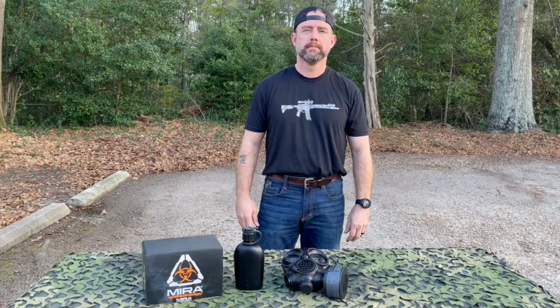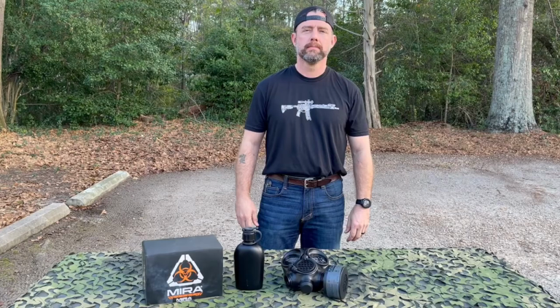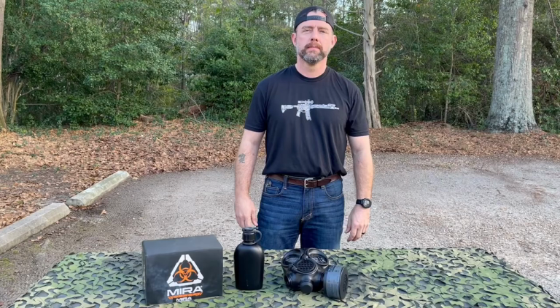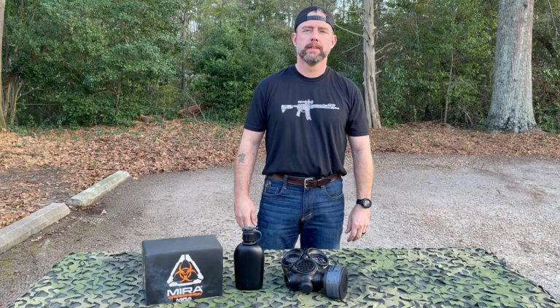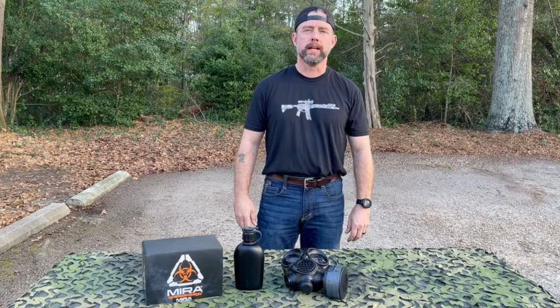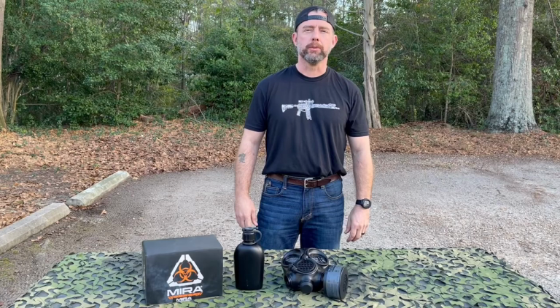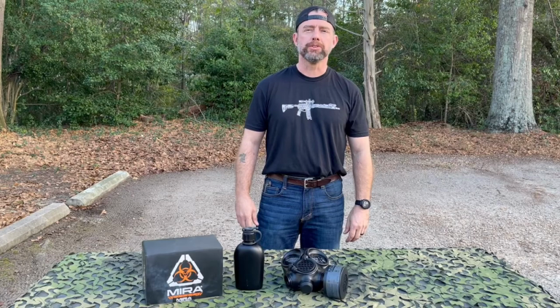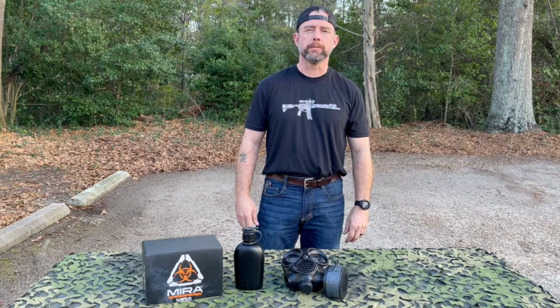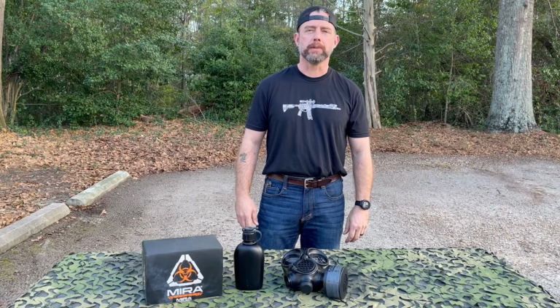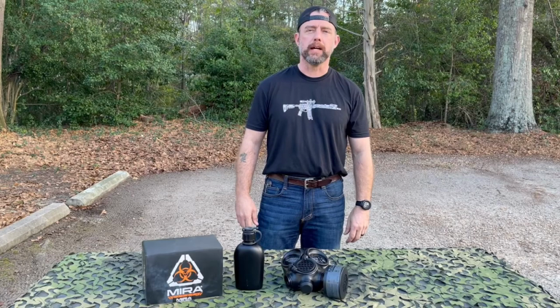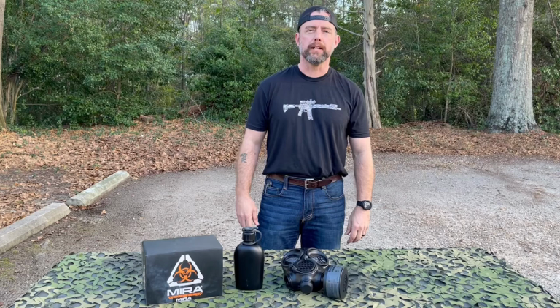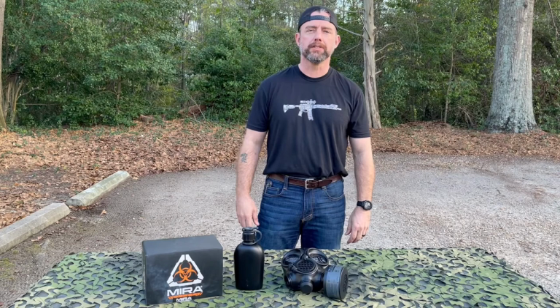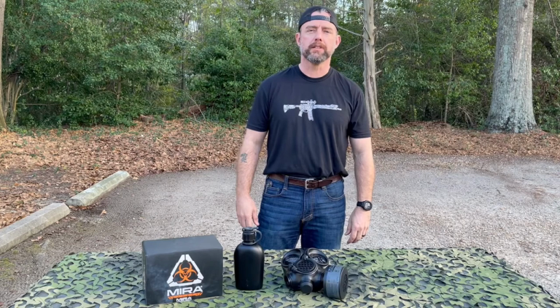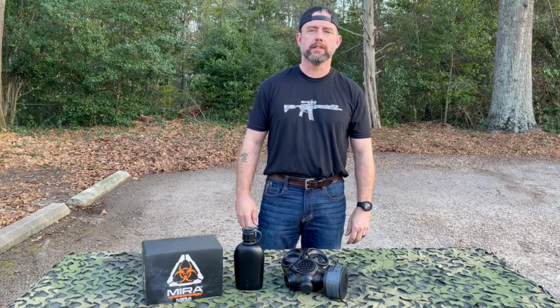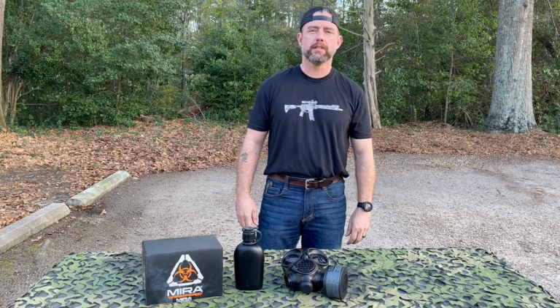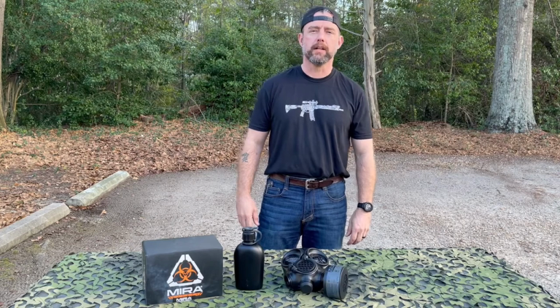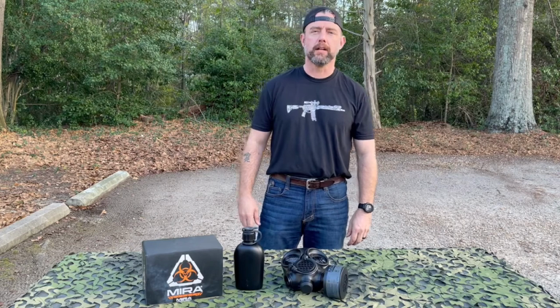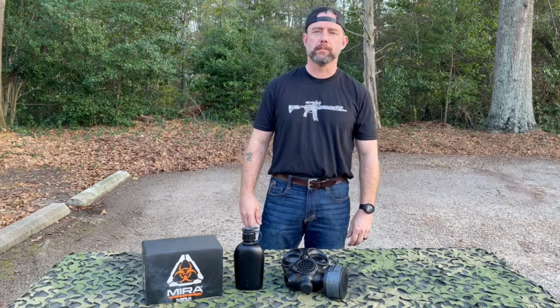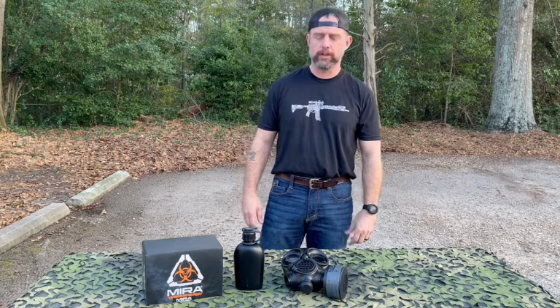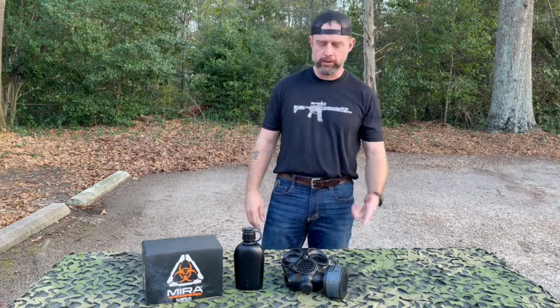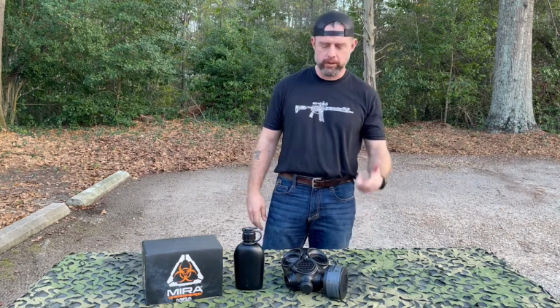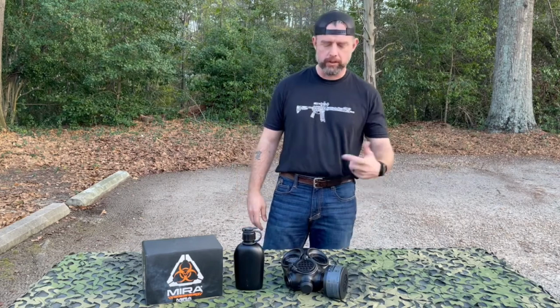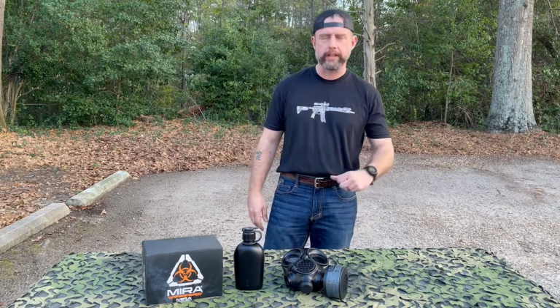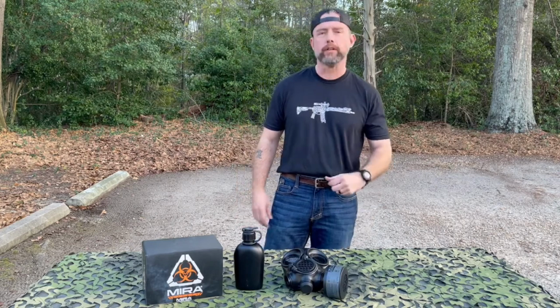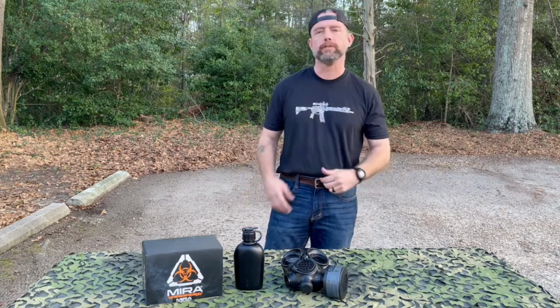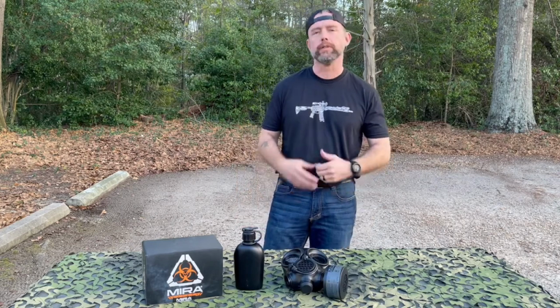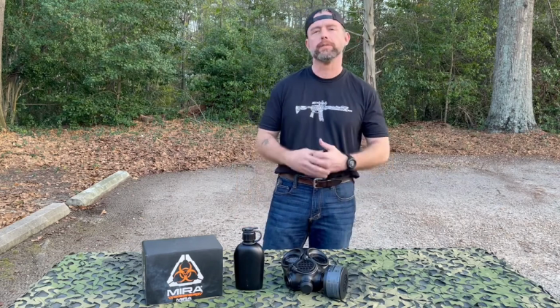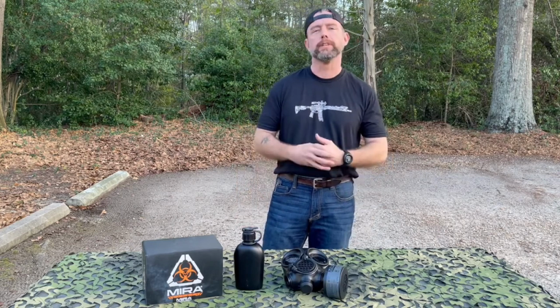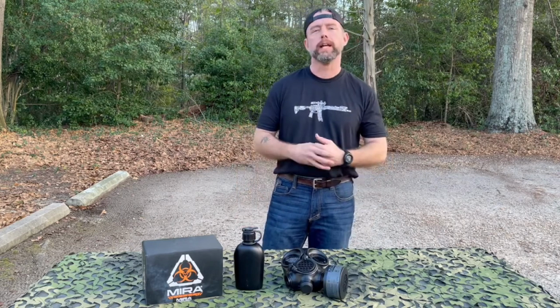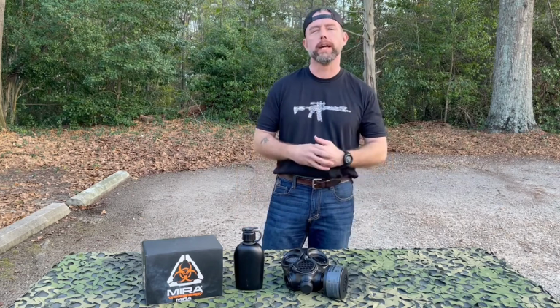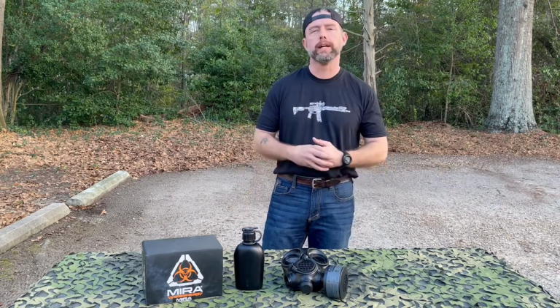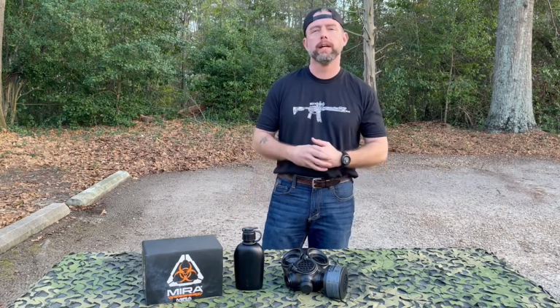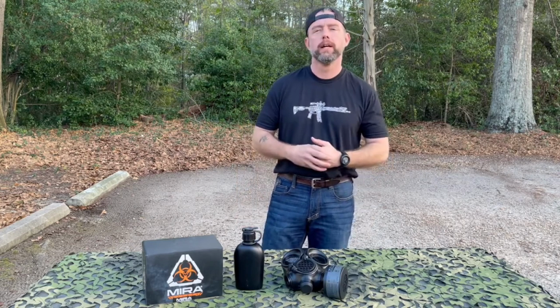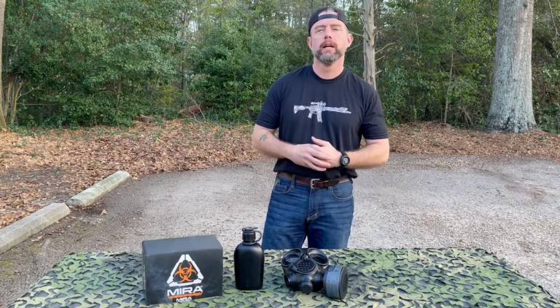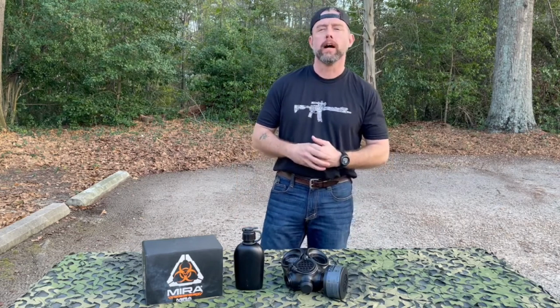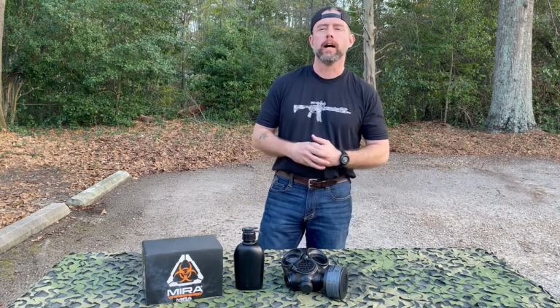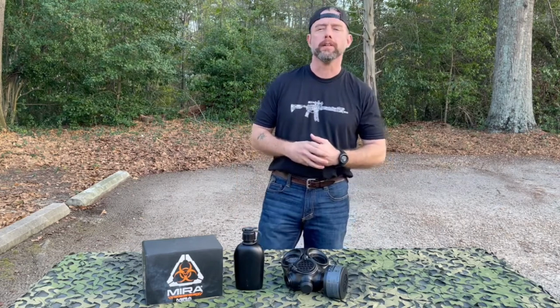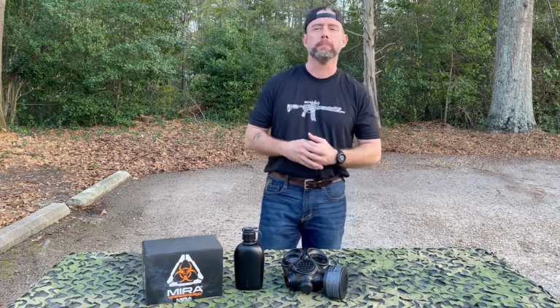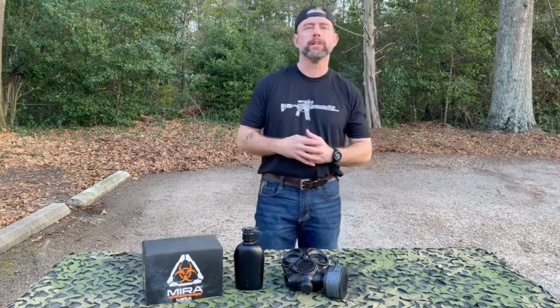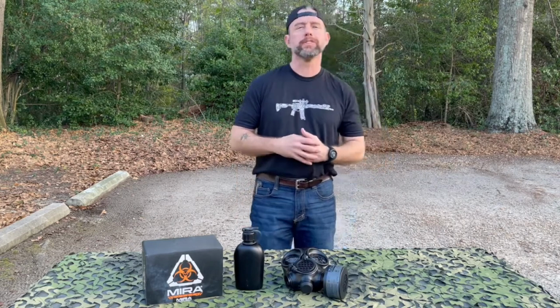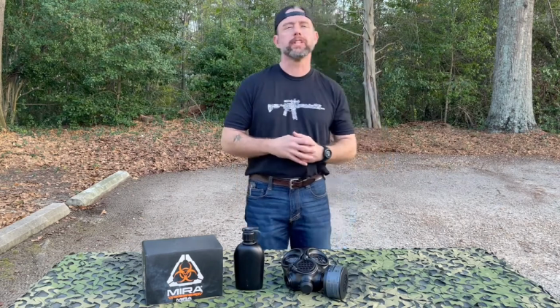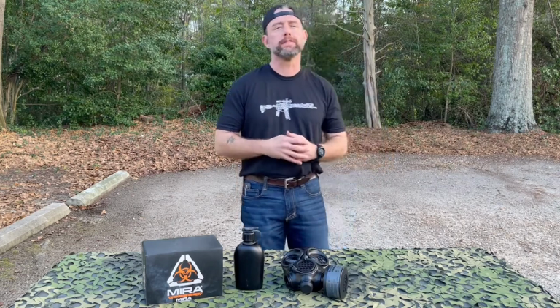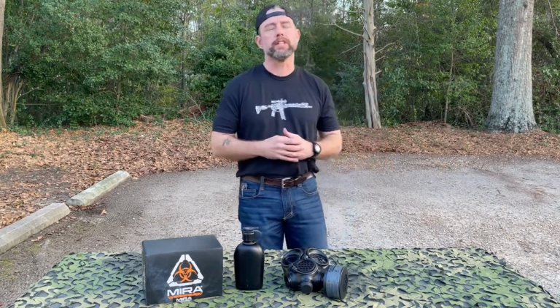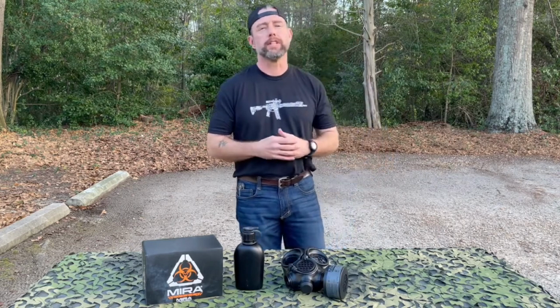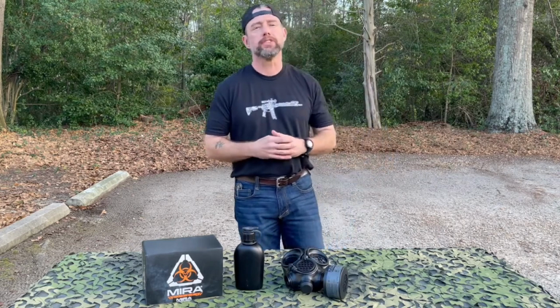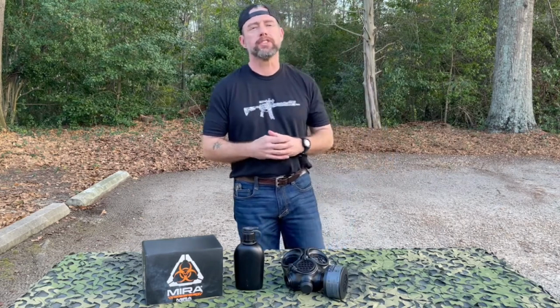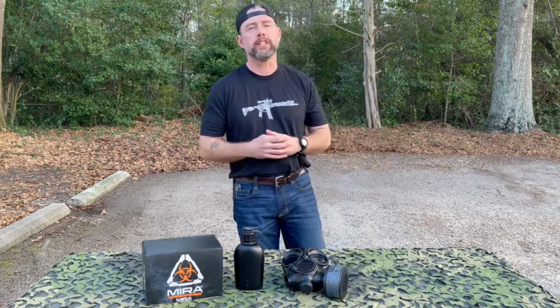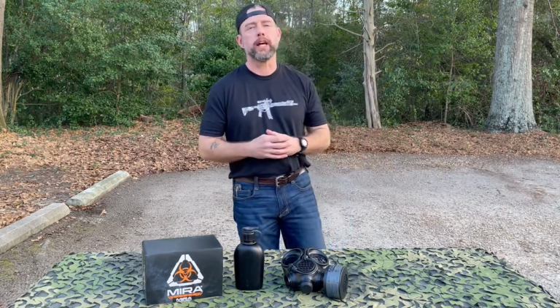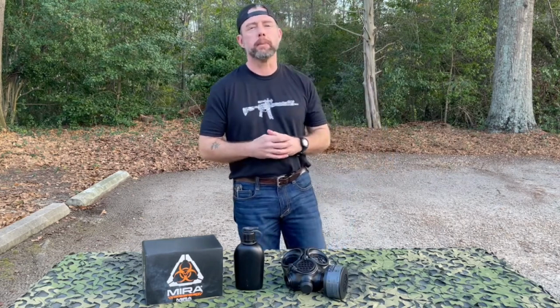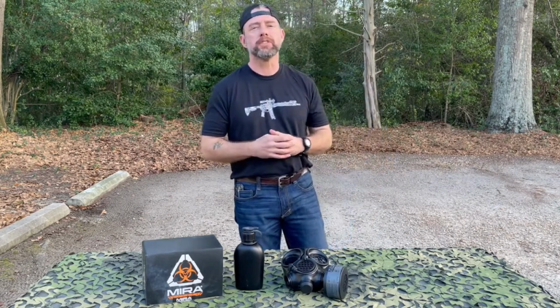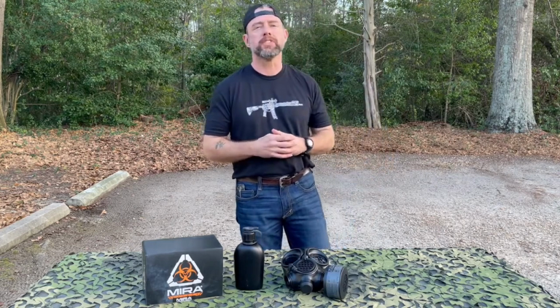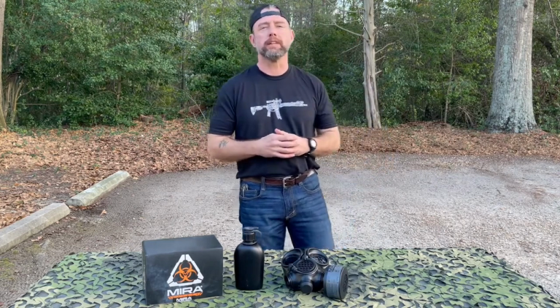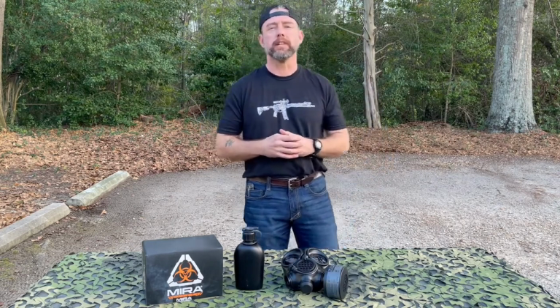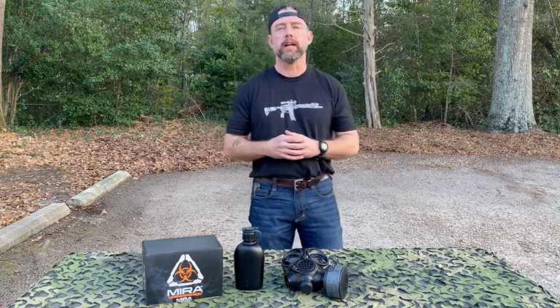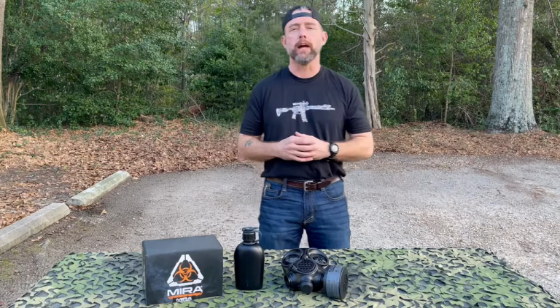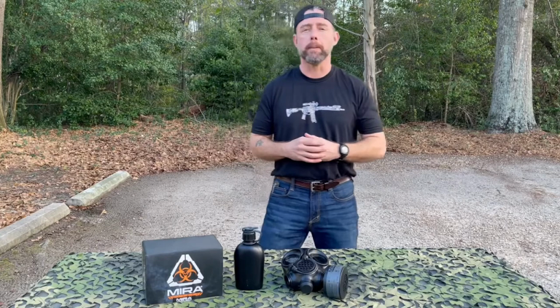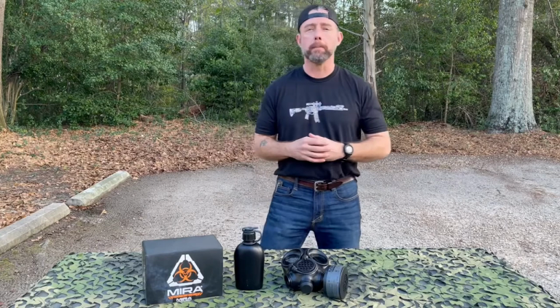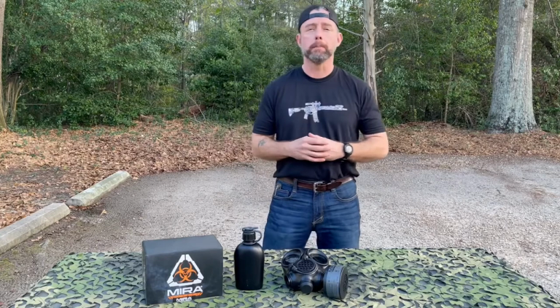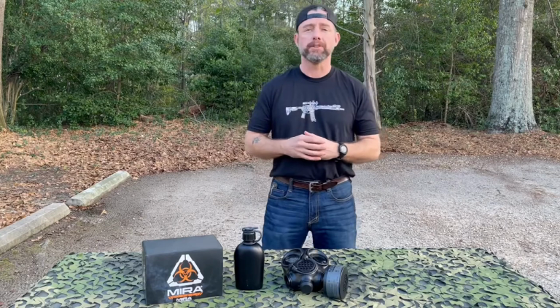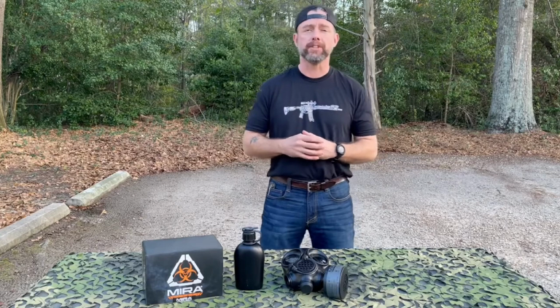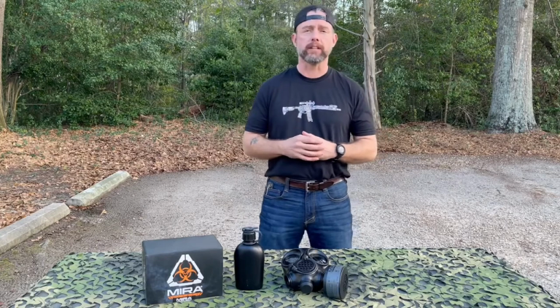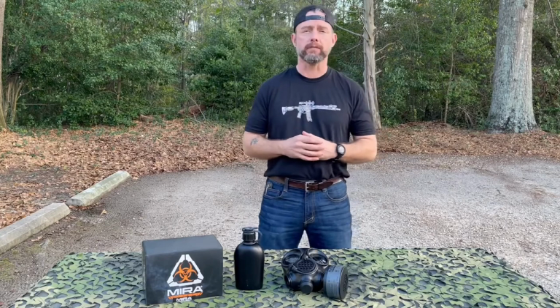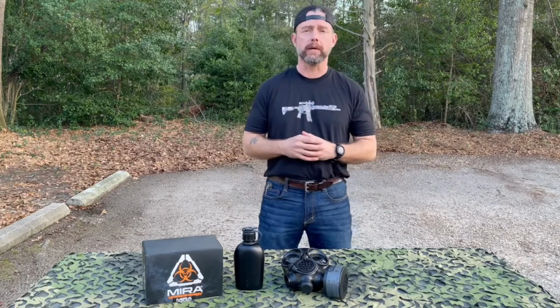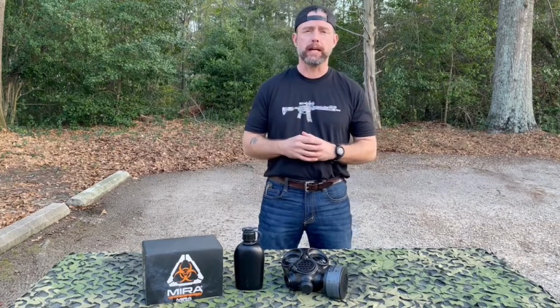Hey, what's up guys? I'm going to do another gear review today on the Mirror Safety CM7M protective mask.